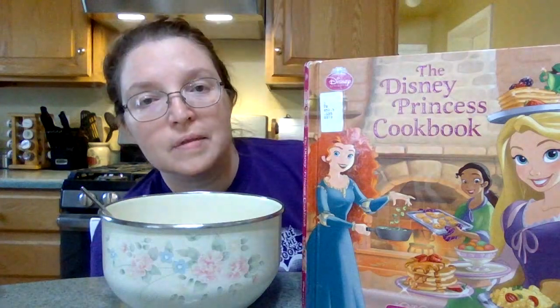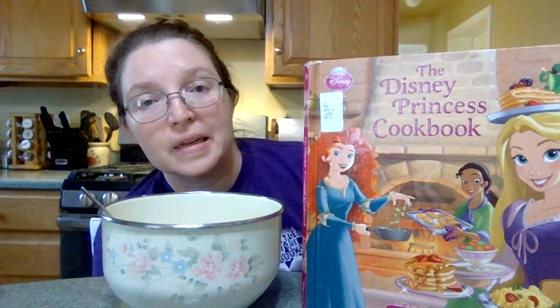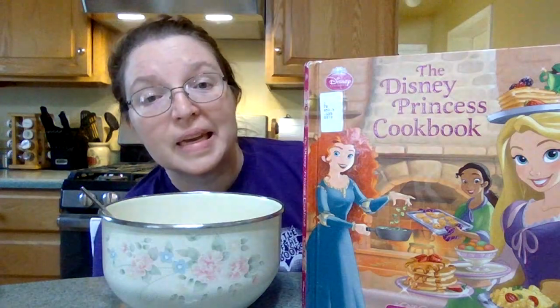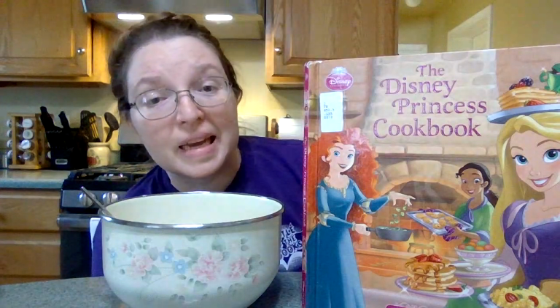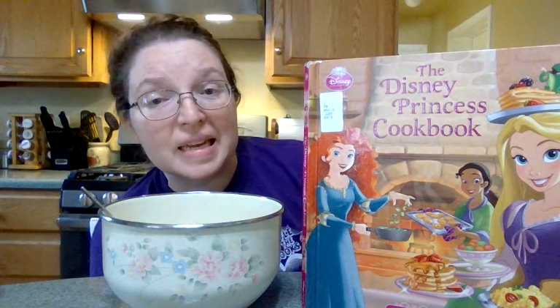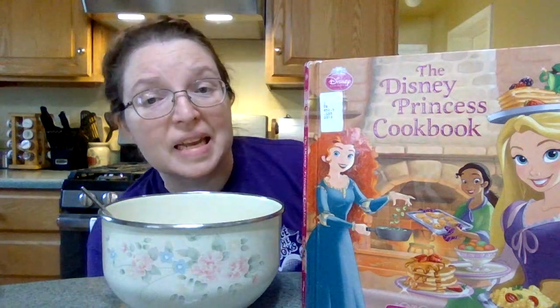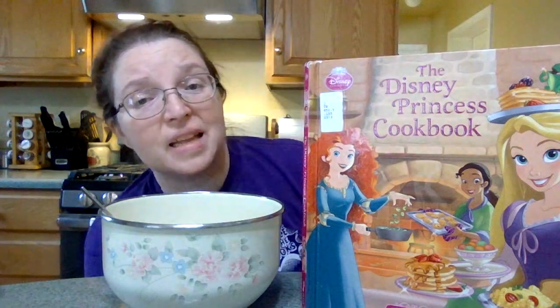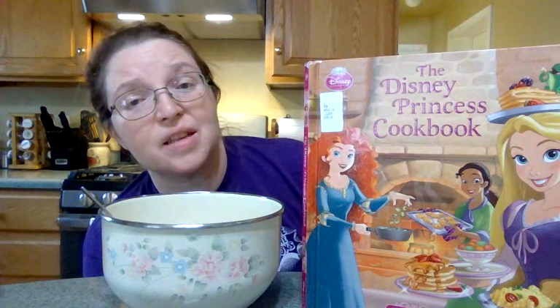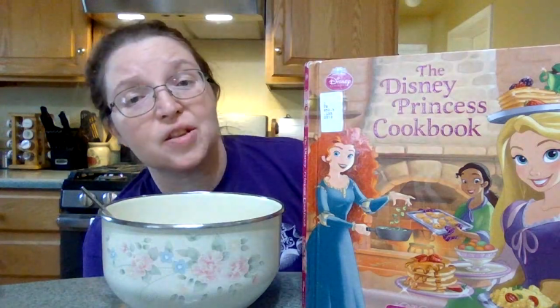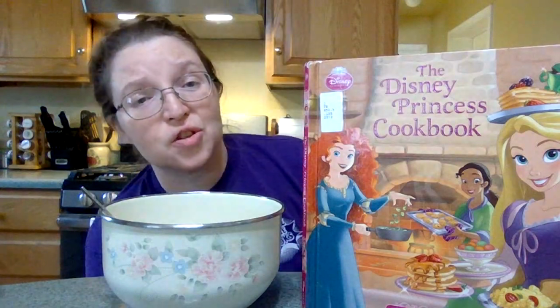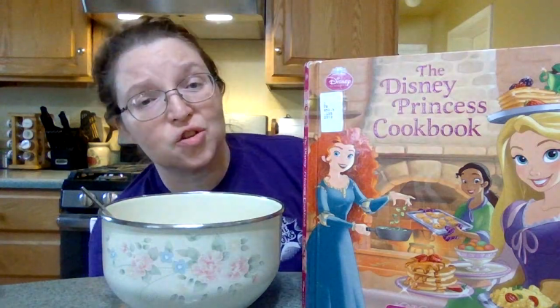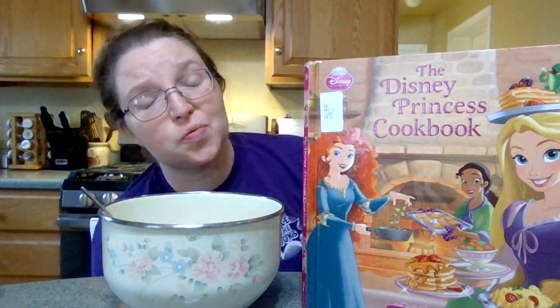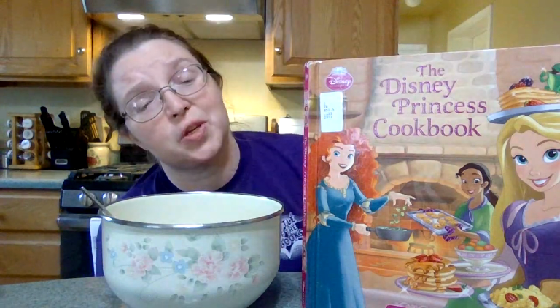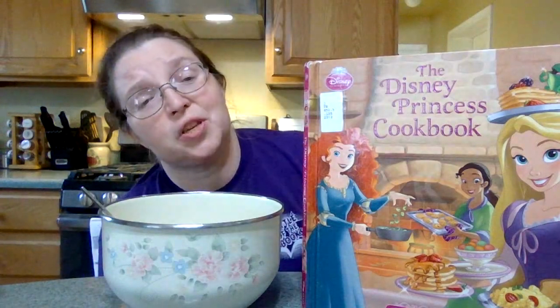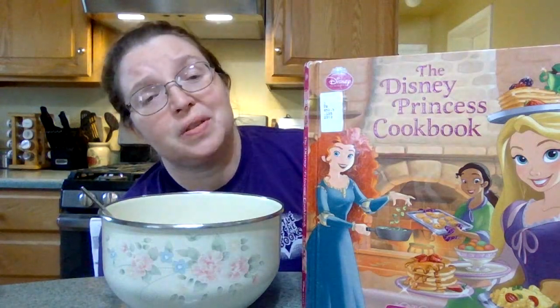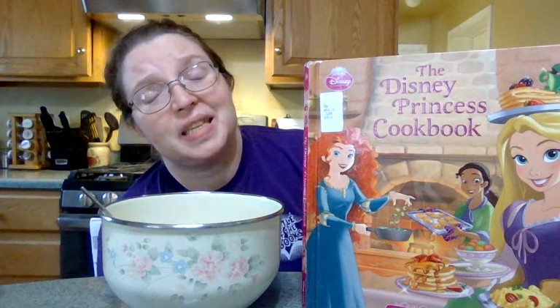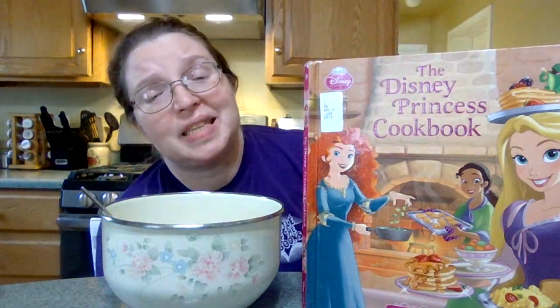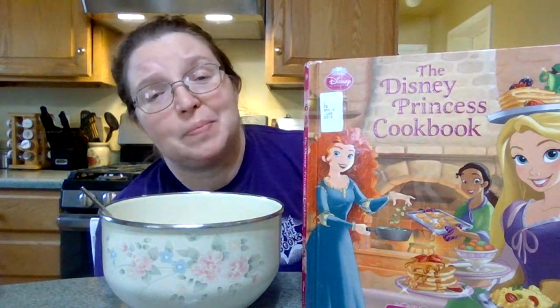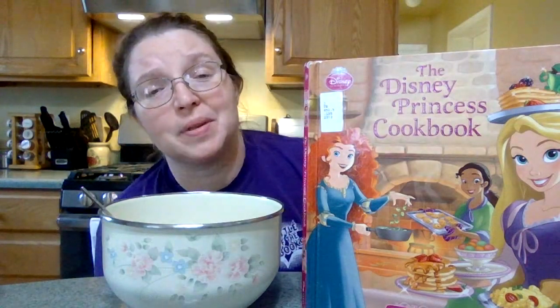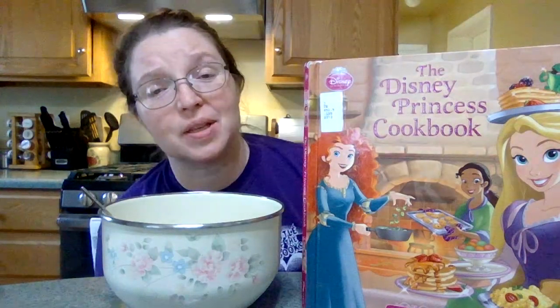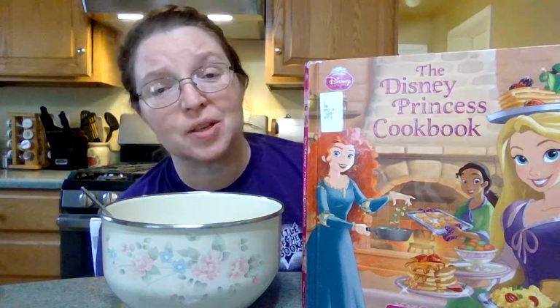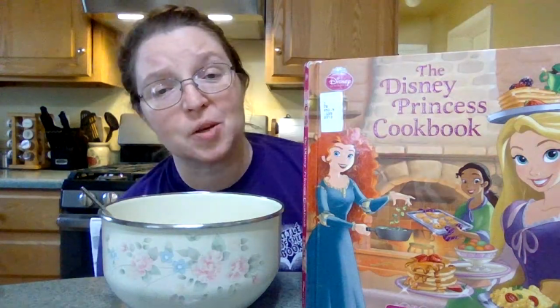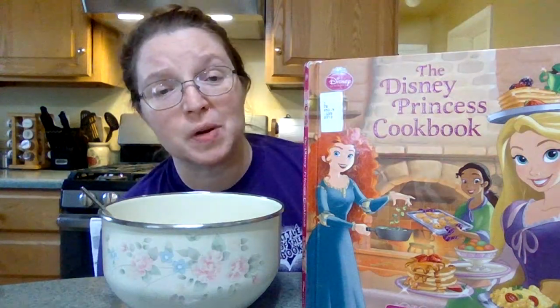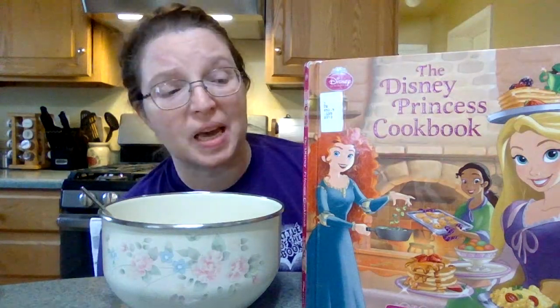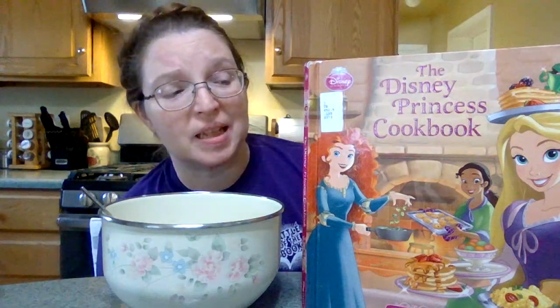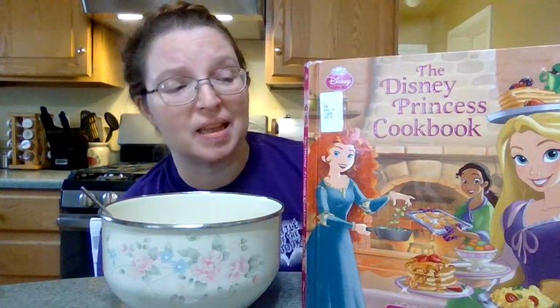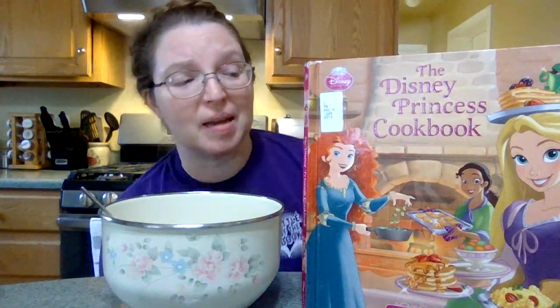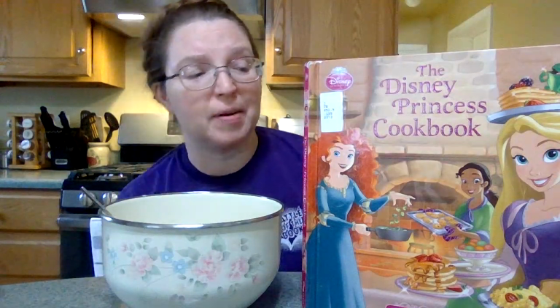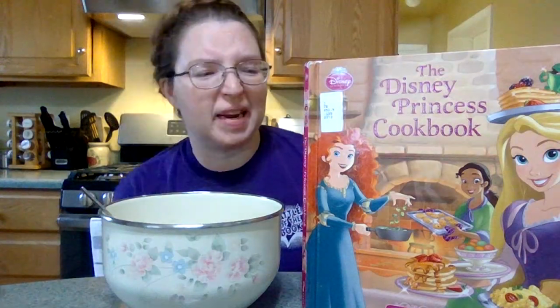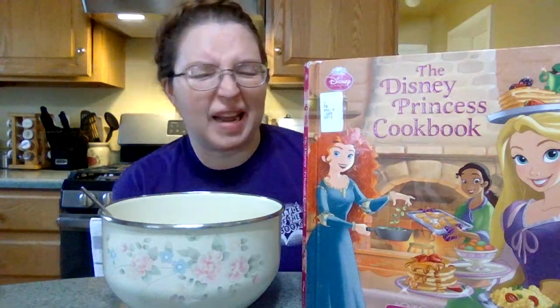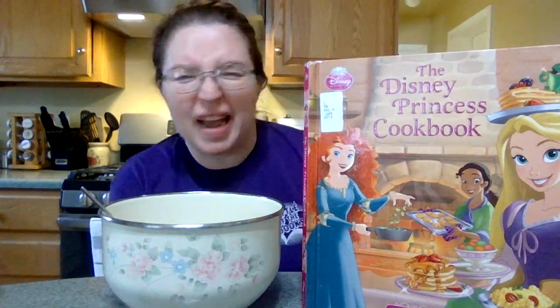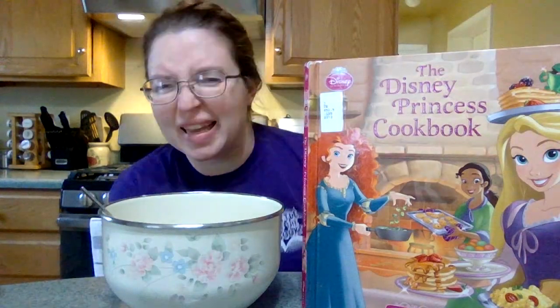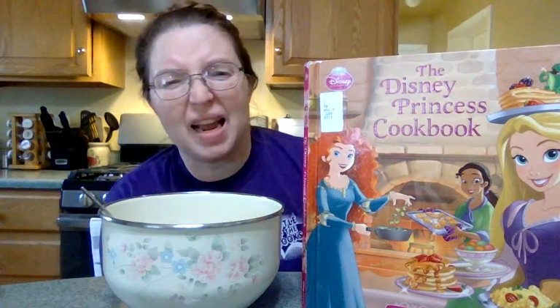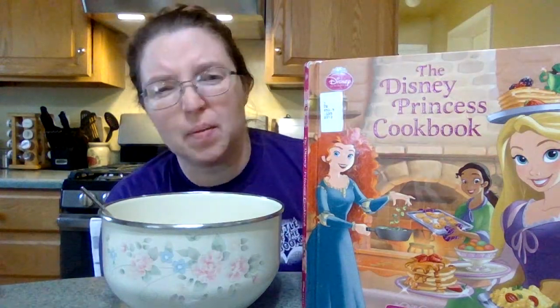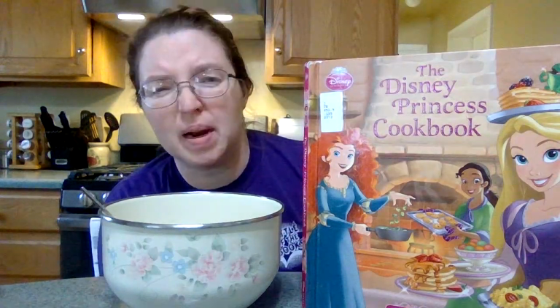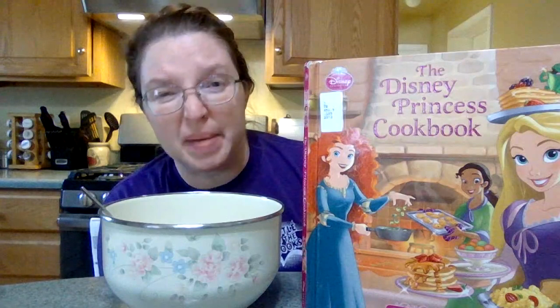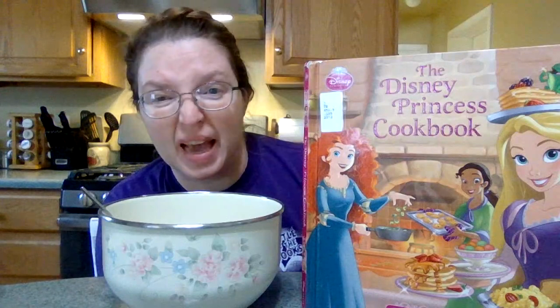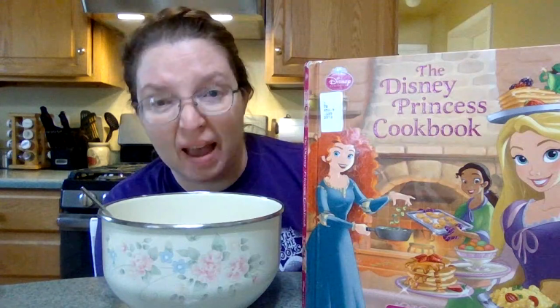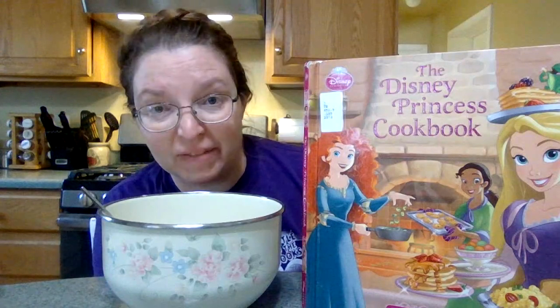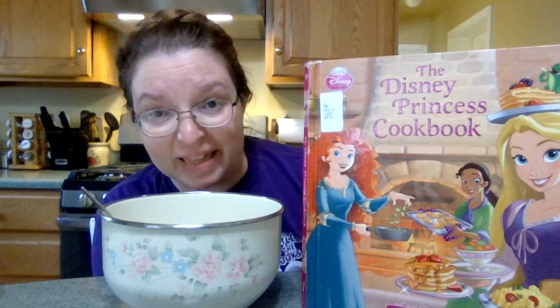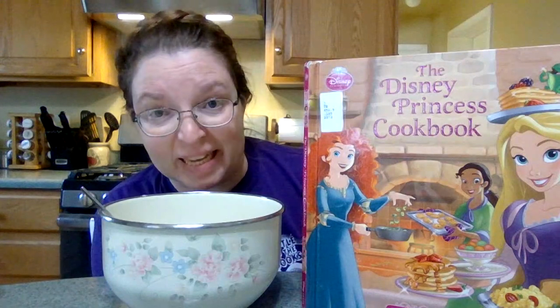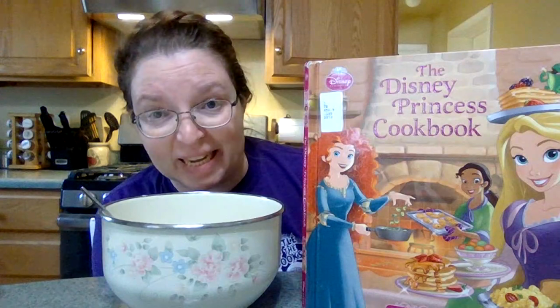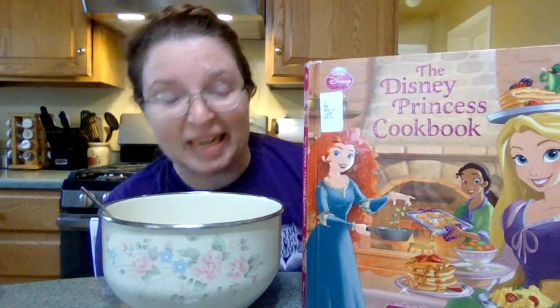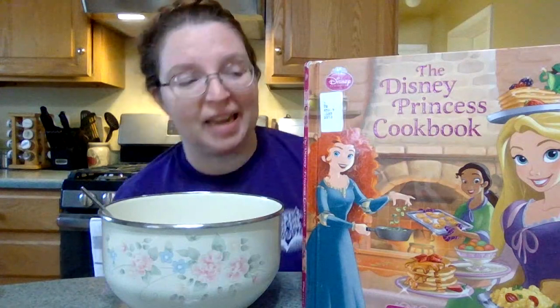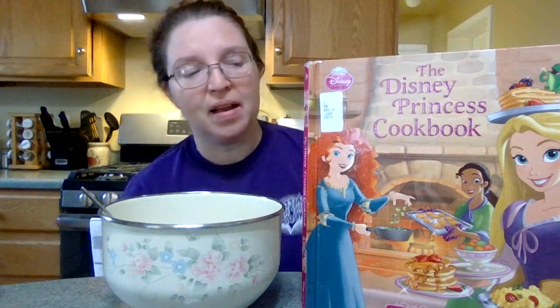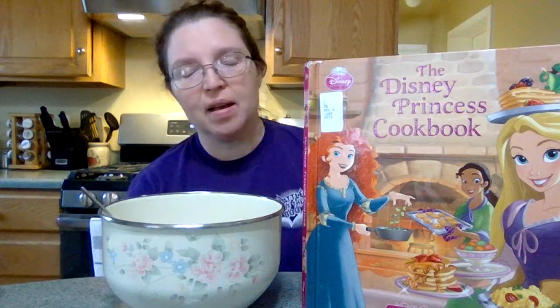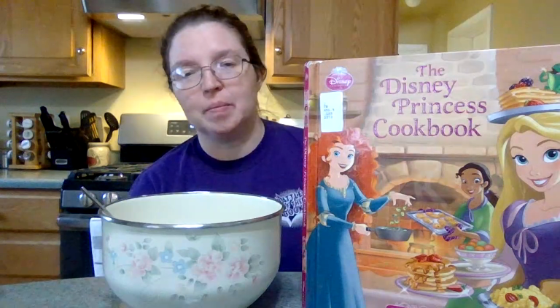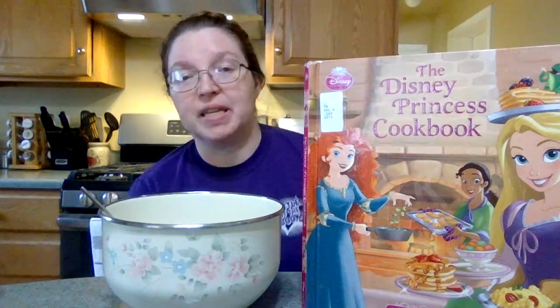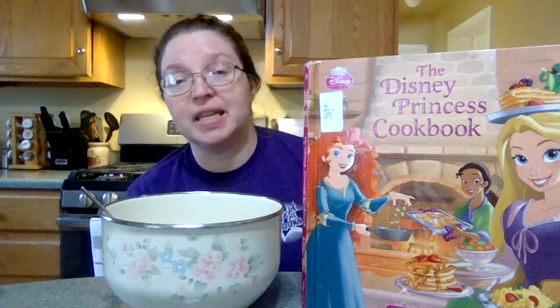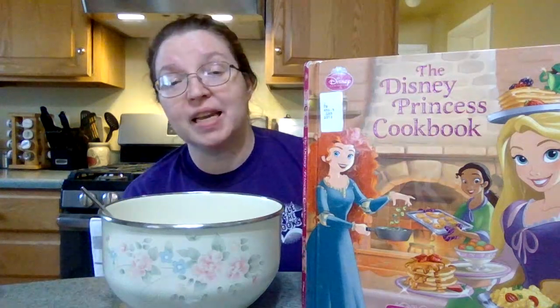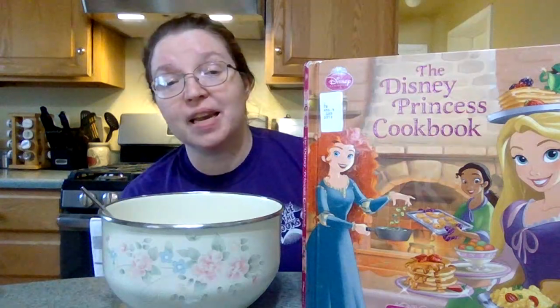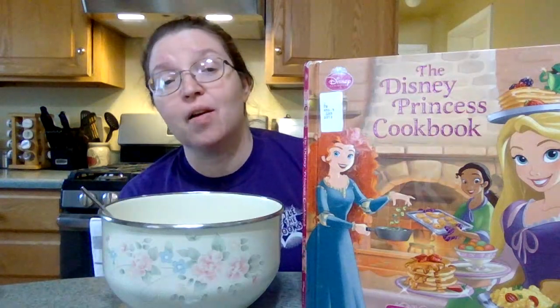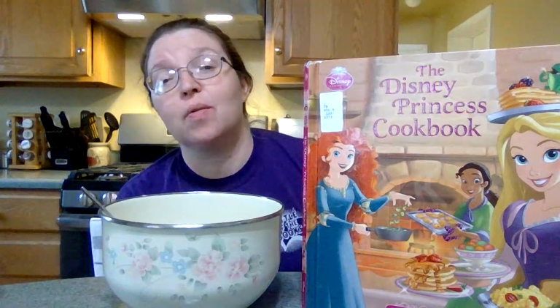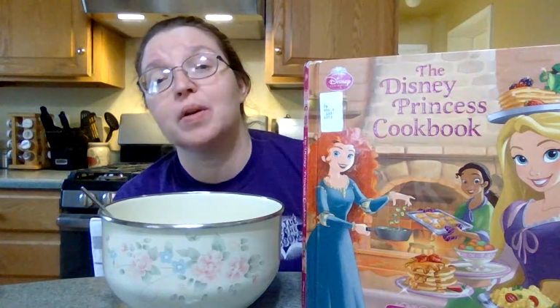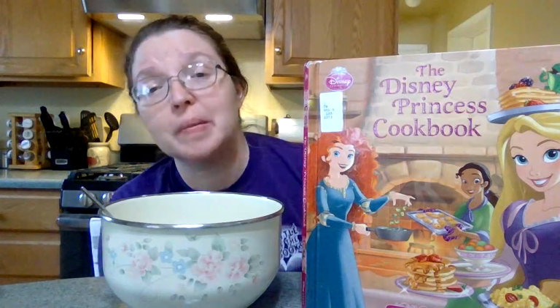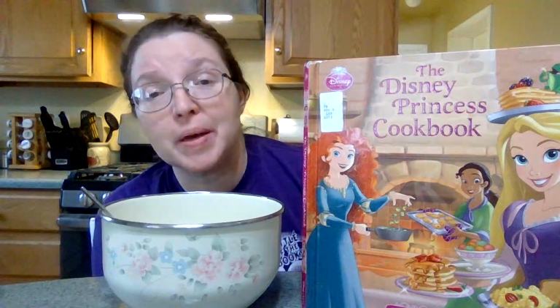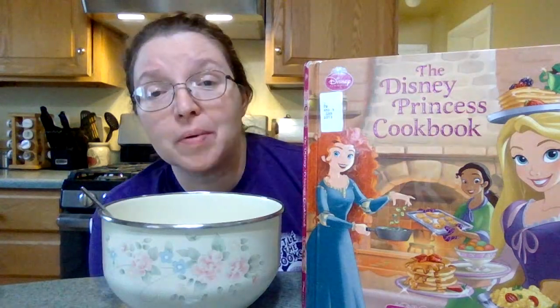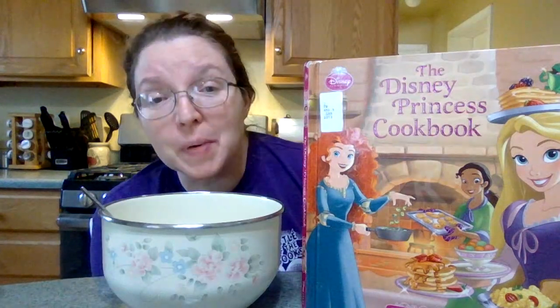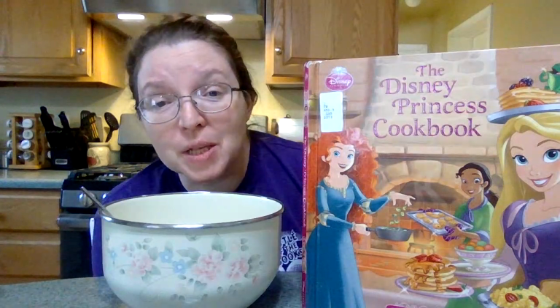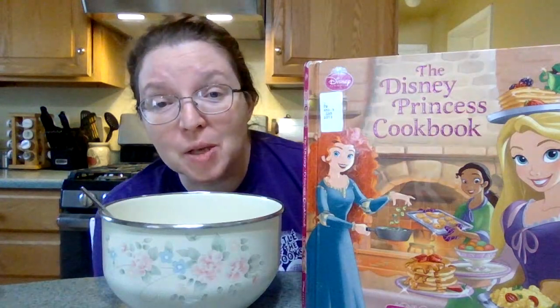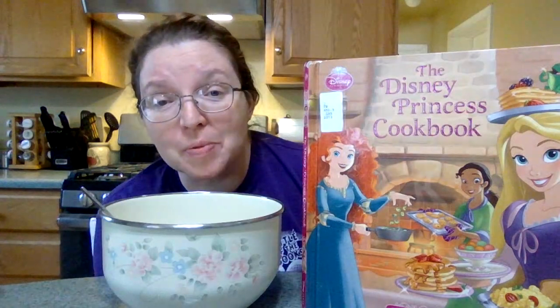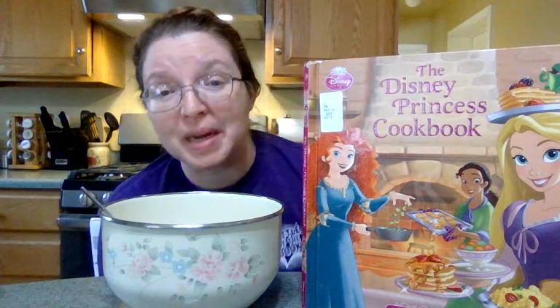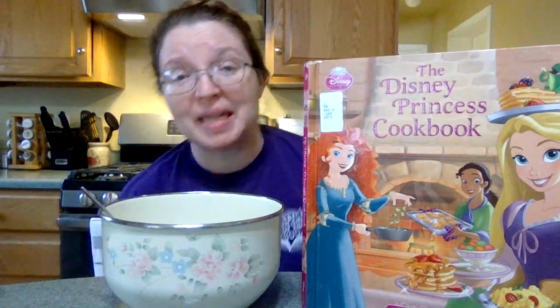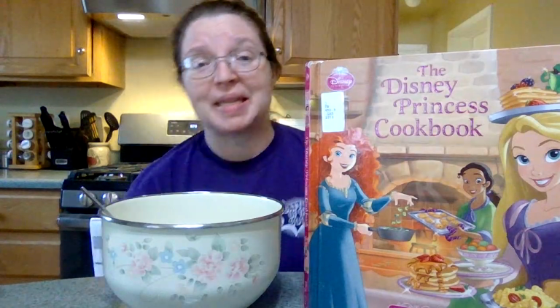Hey guys, I got this super cute Disney Princess Cookbook out of the library, and I kind of want to make everything in it. Today we're going to make Rapunzel braids.